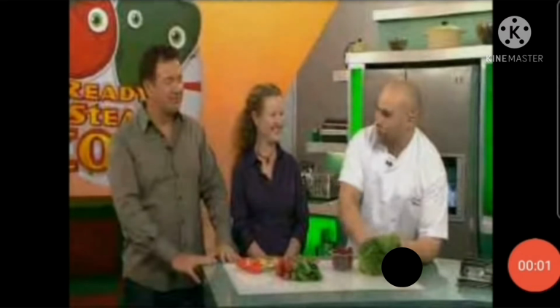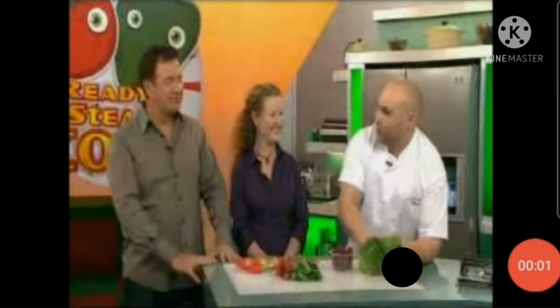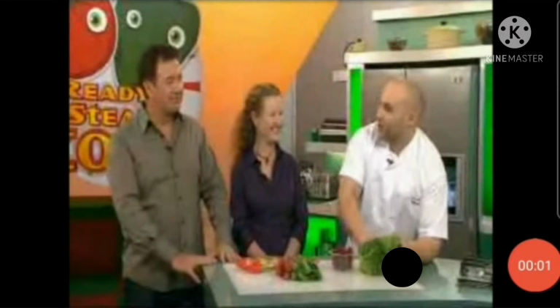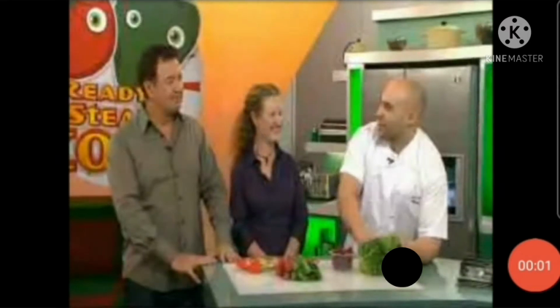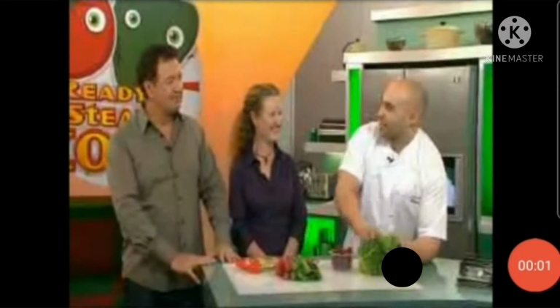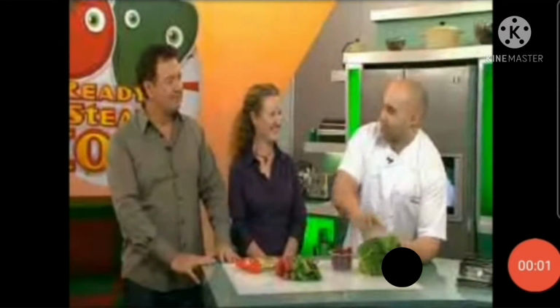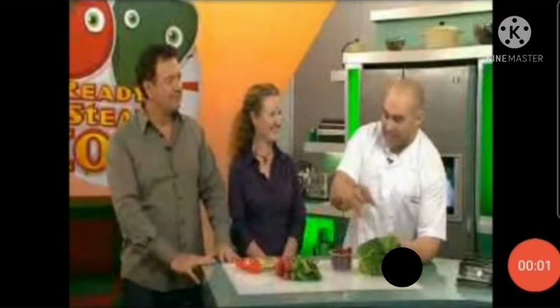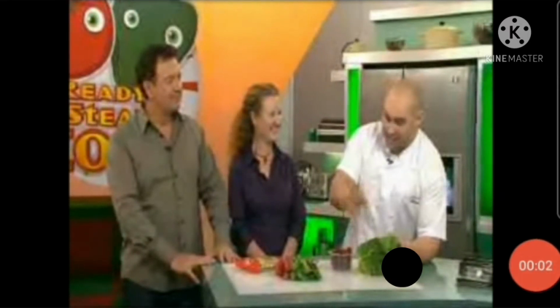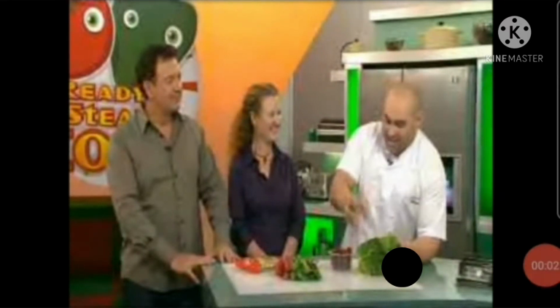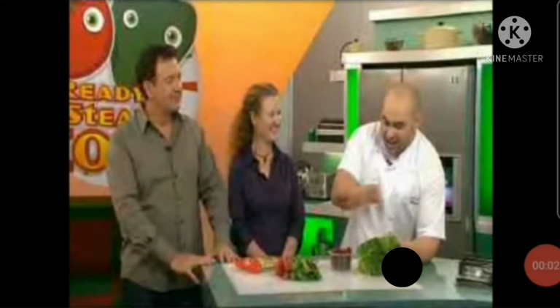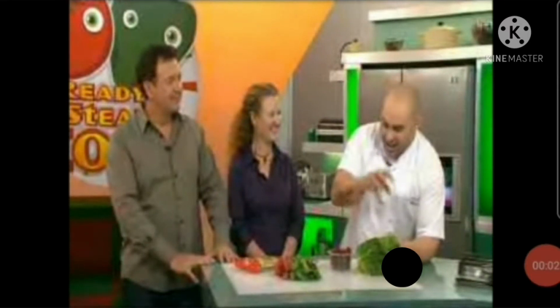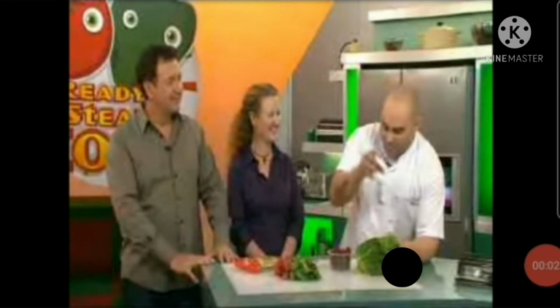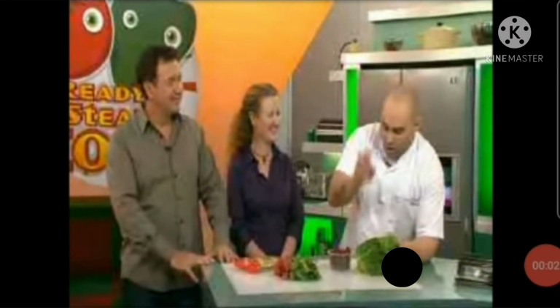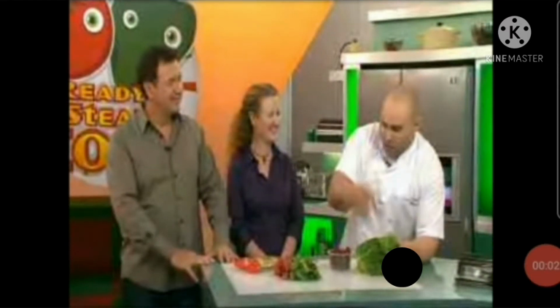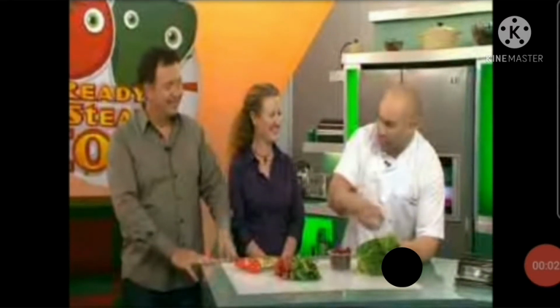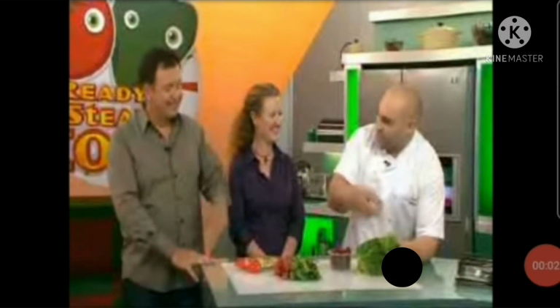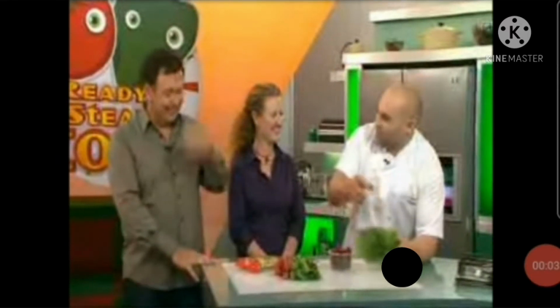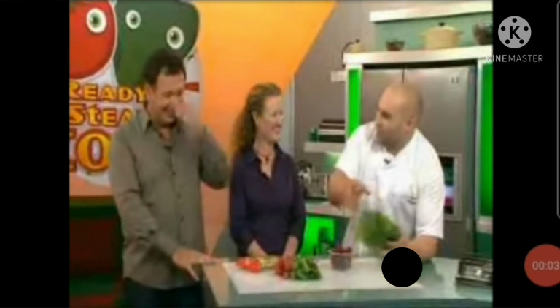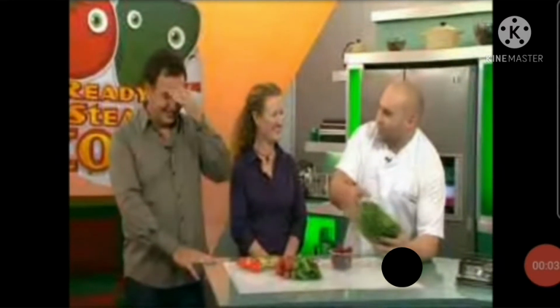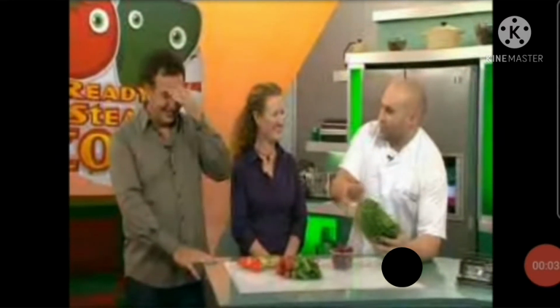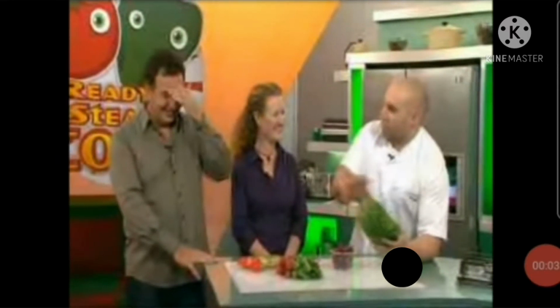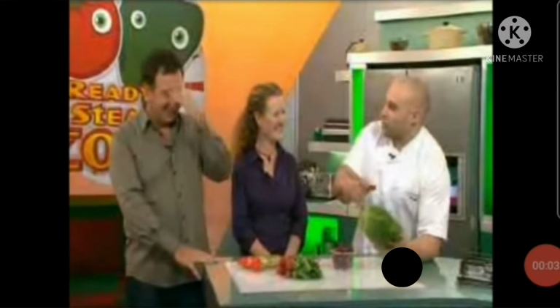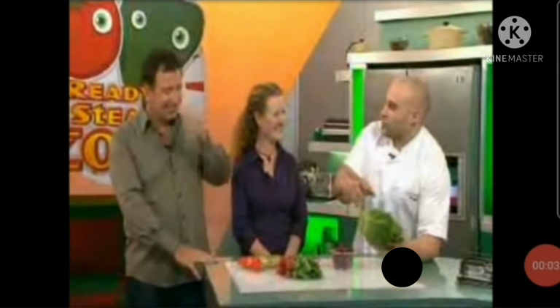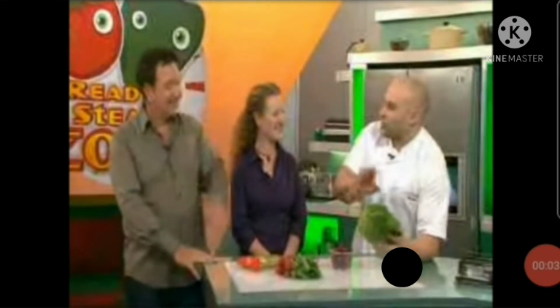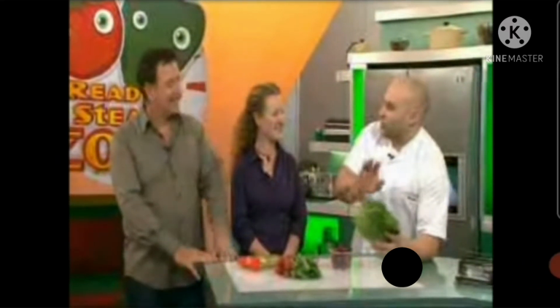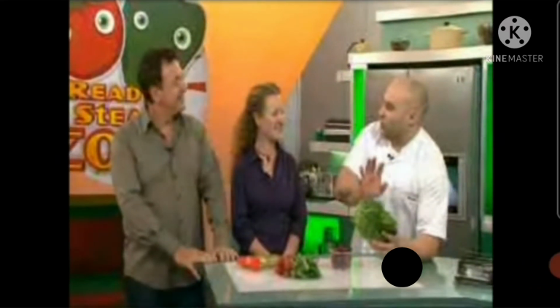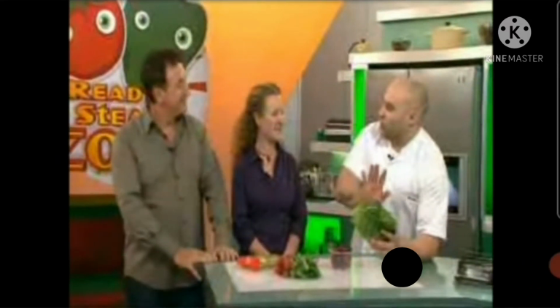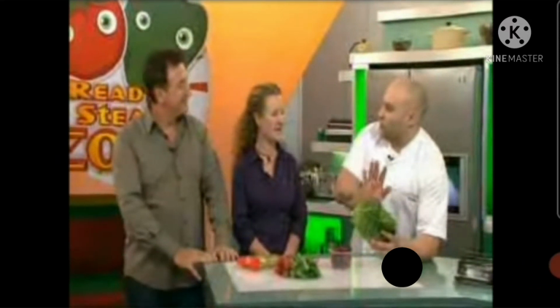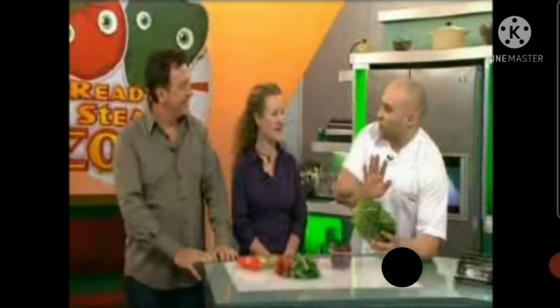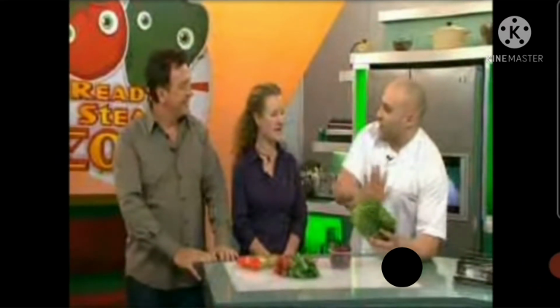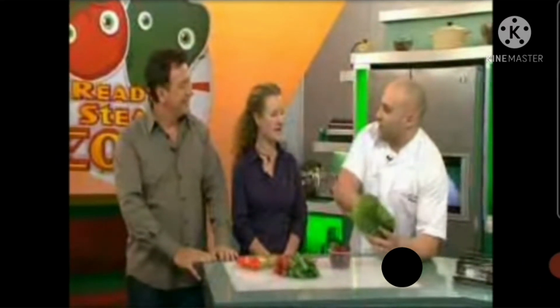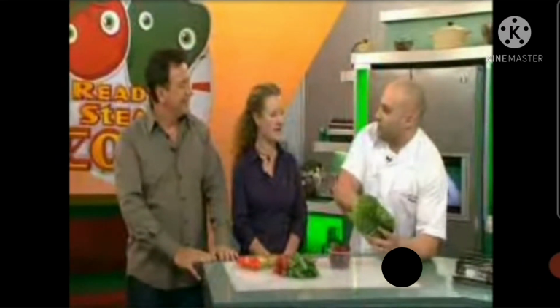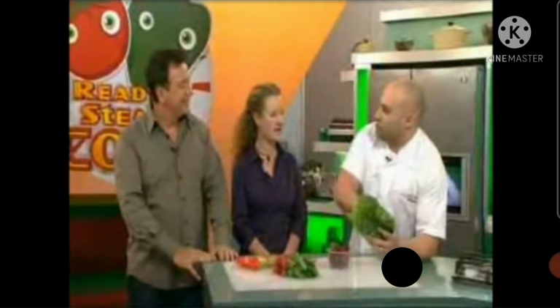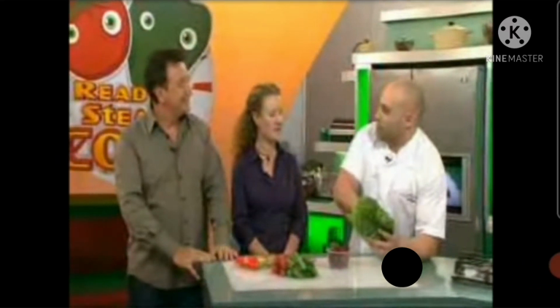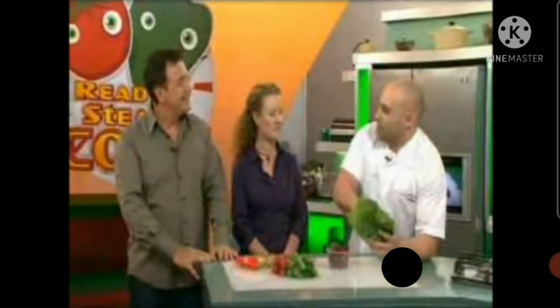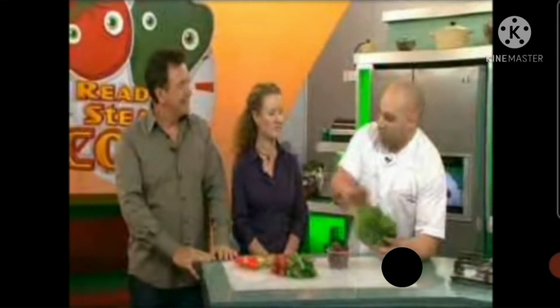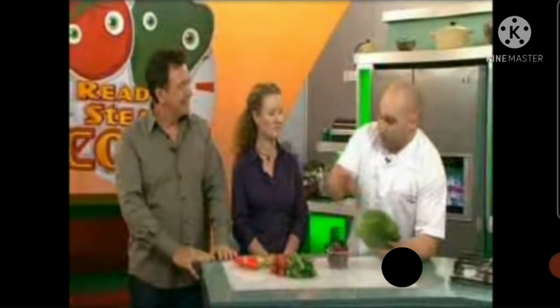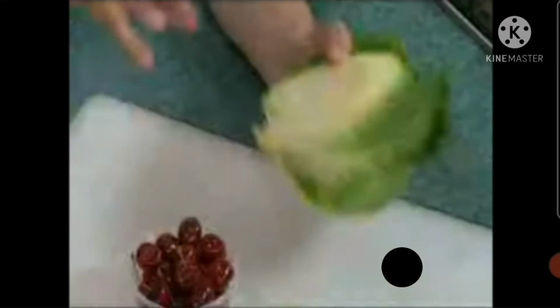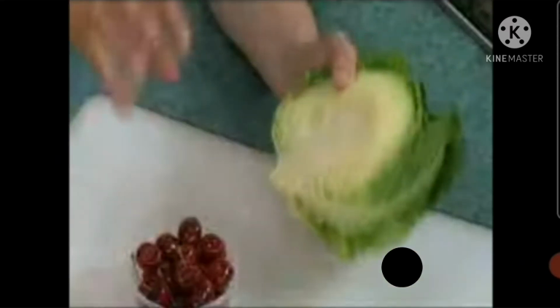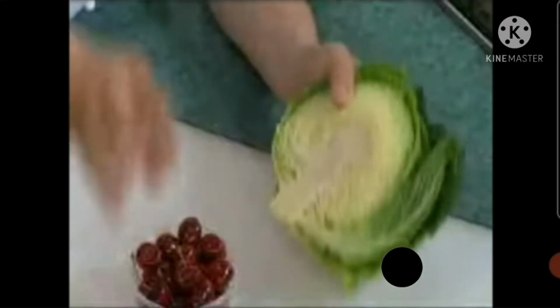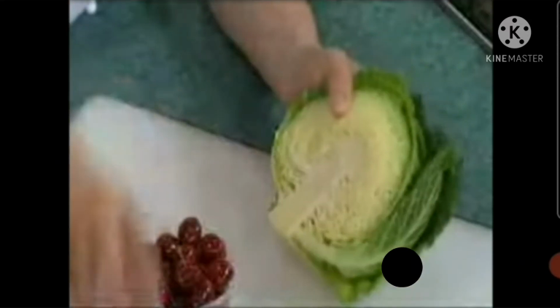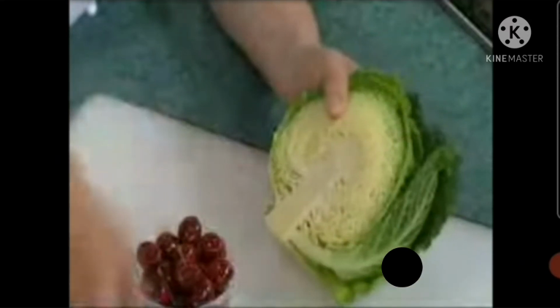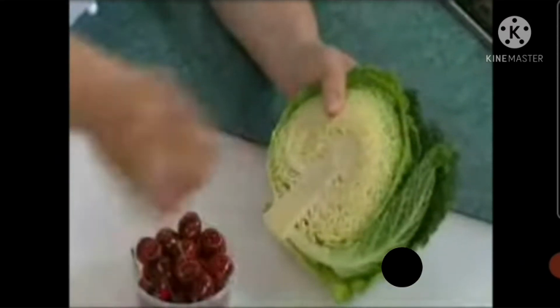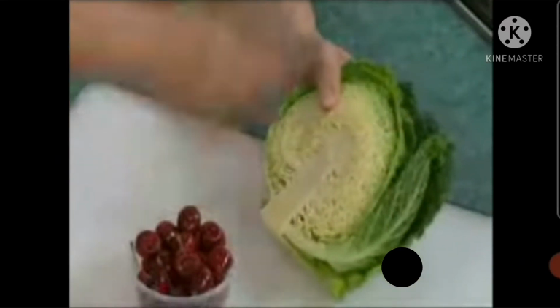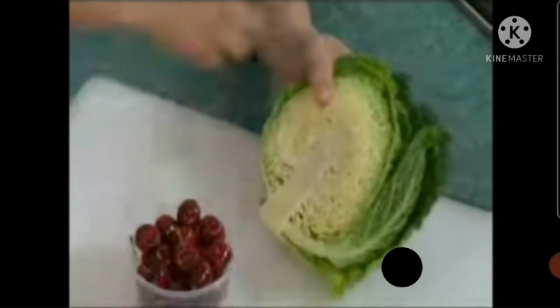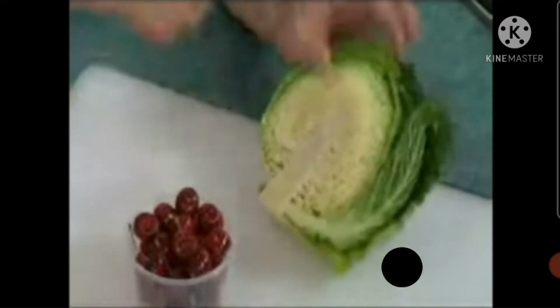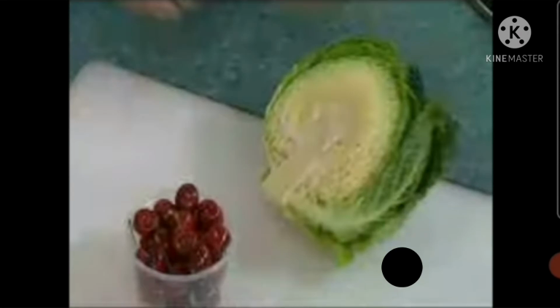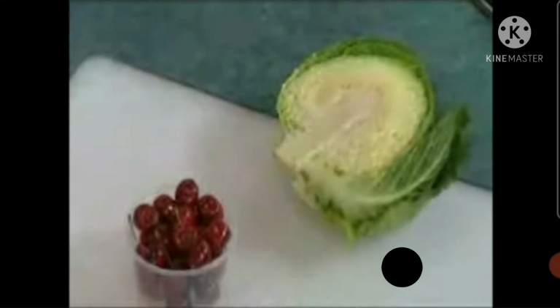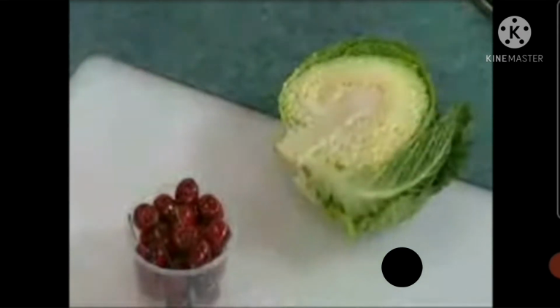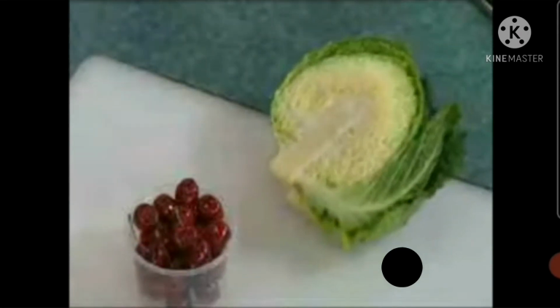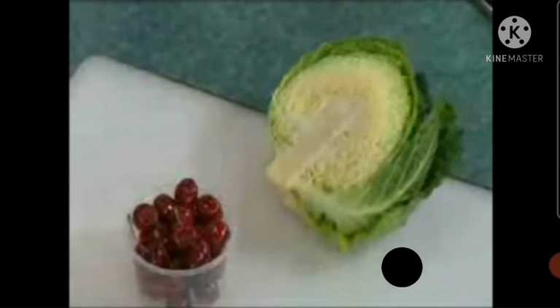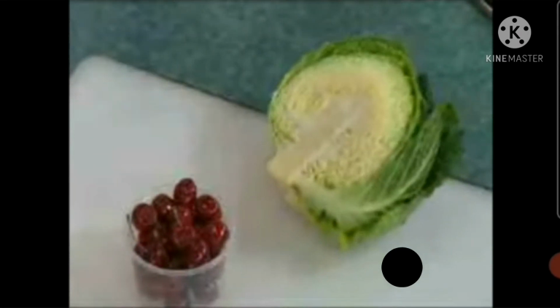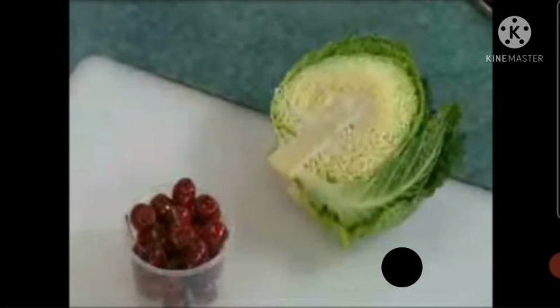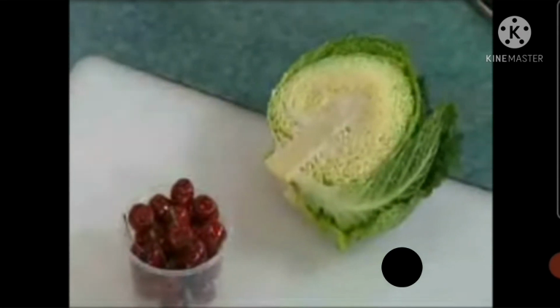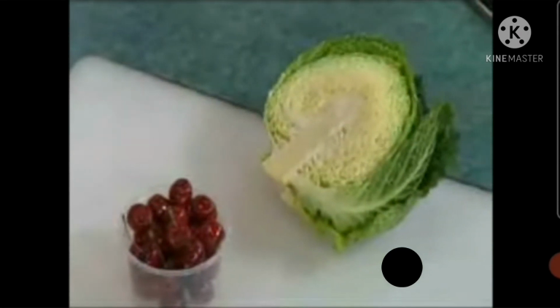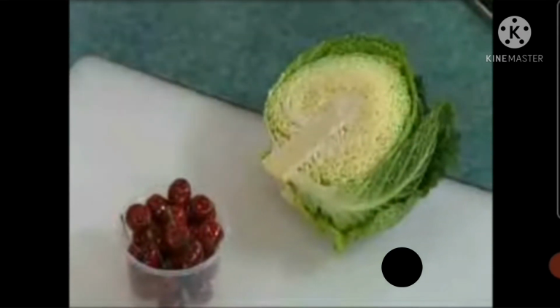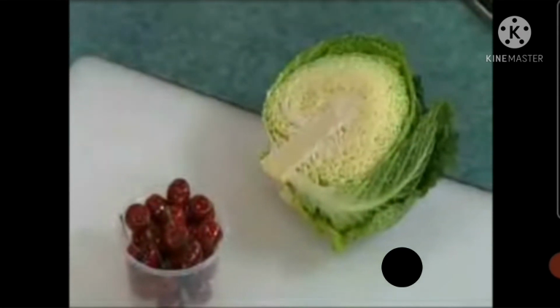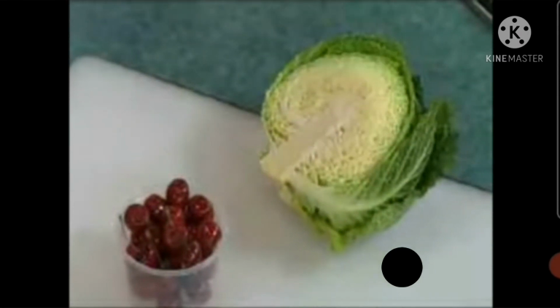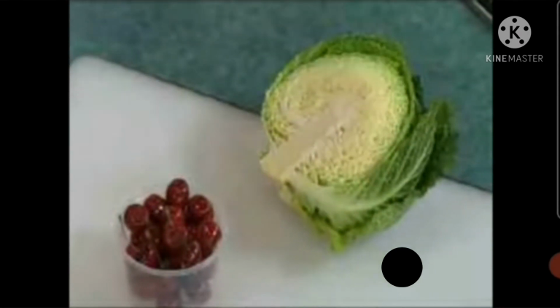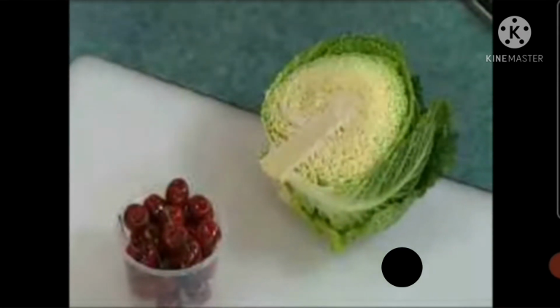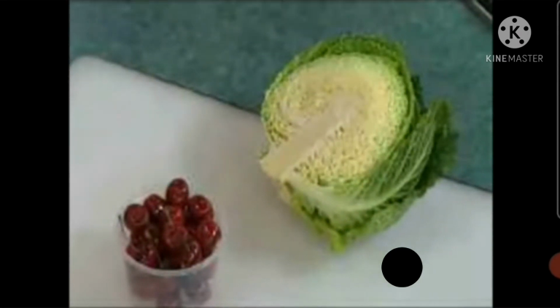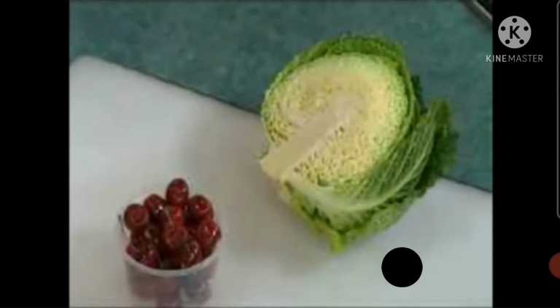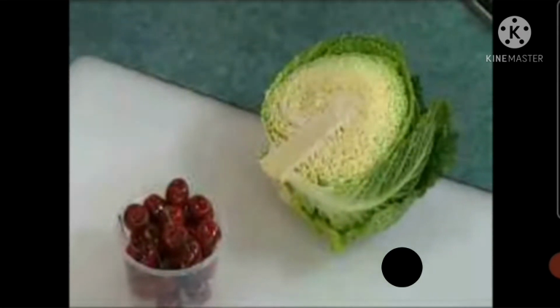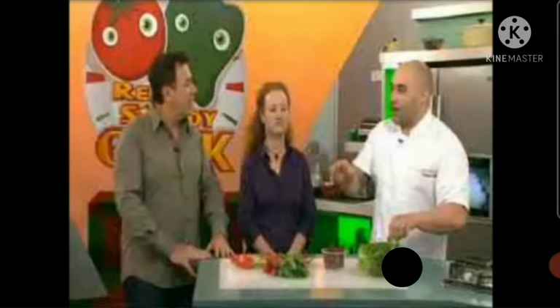Chicken Malfouf. So it's basically parcels of cabbage with chicken and rice inside. We're going to roll that up and poach it.